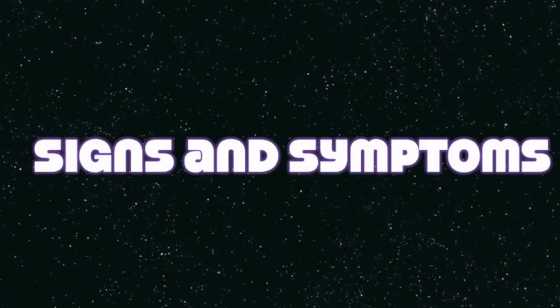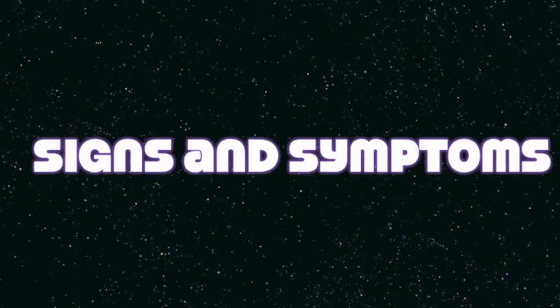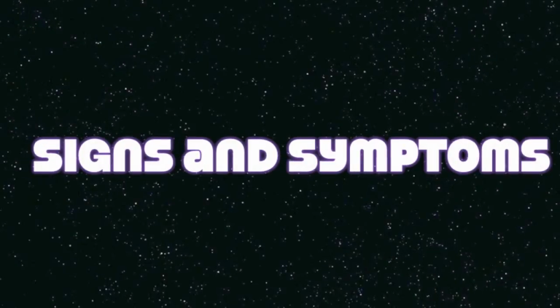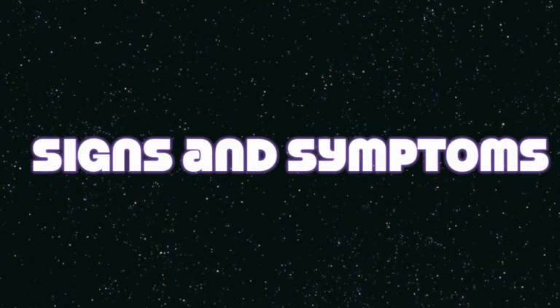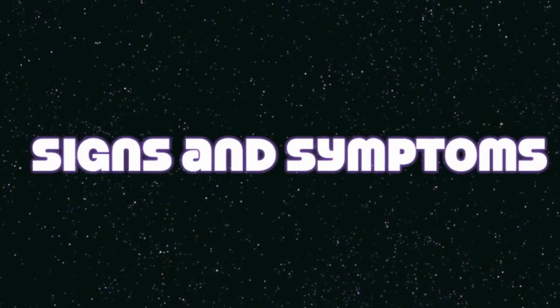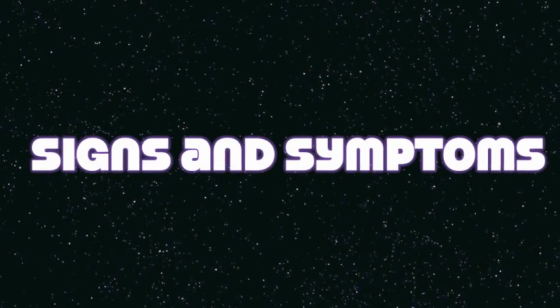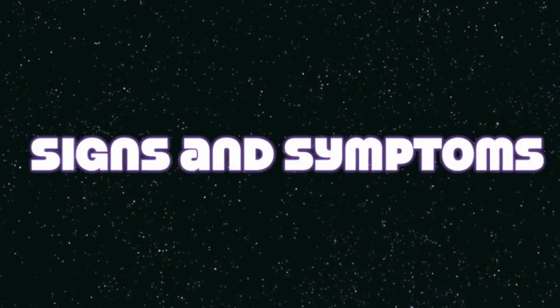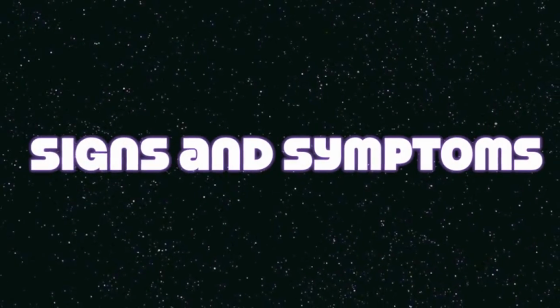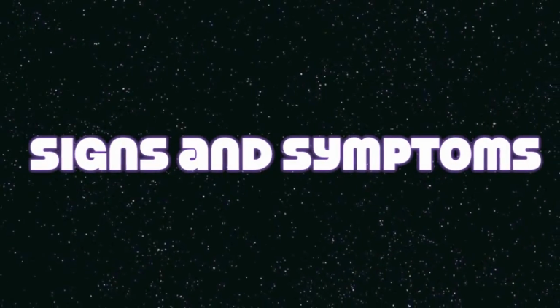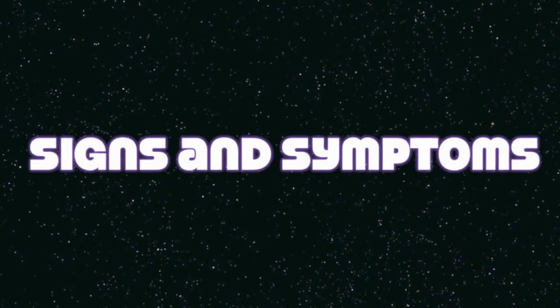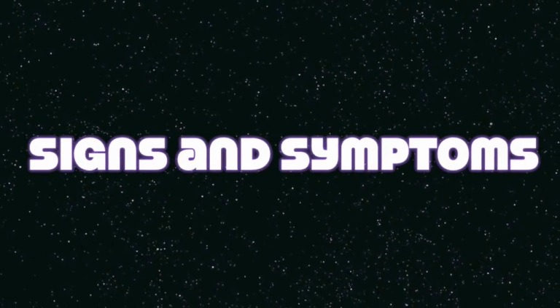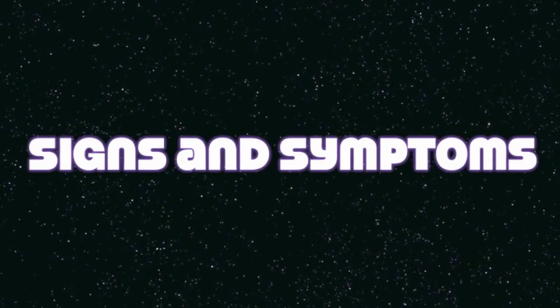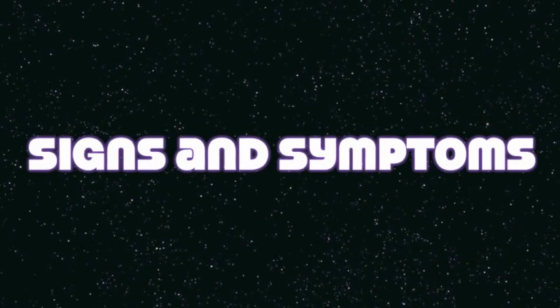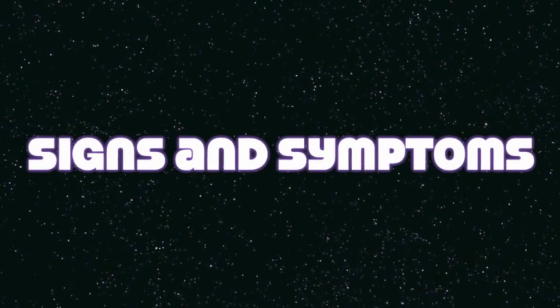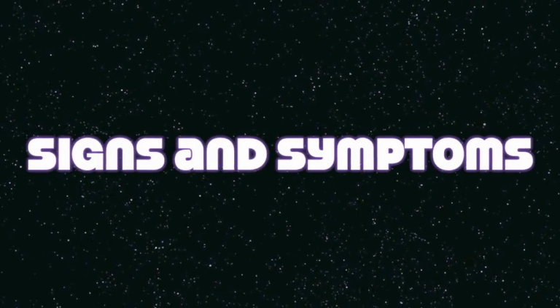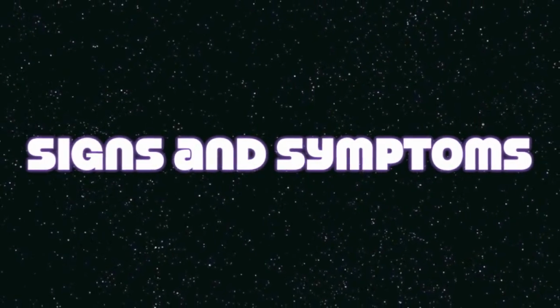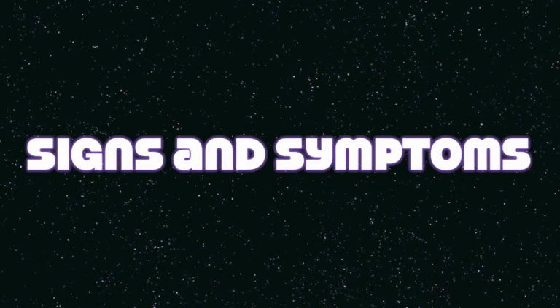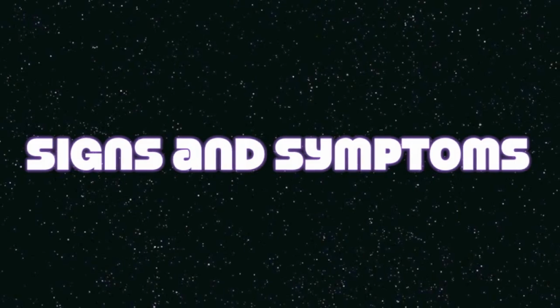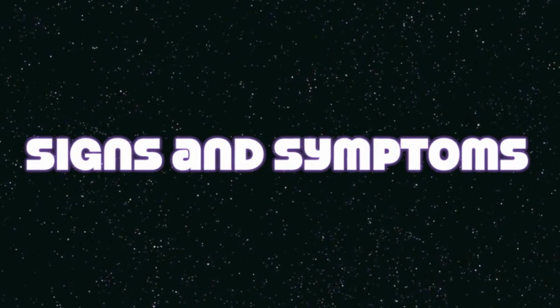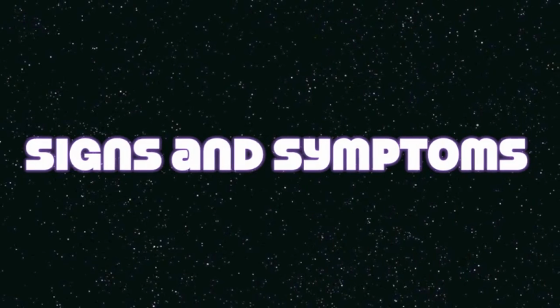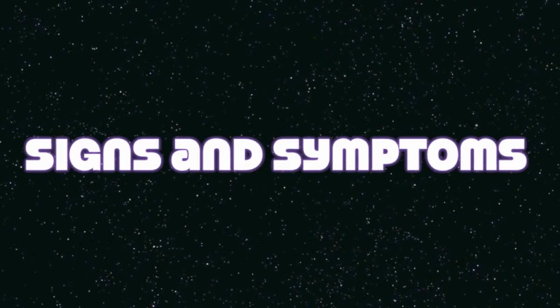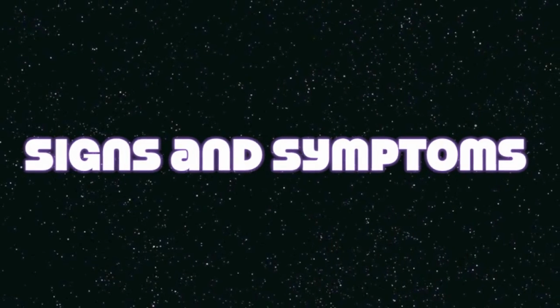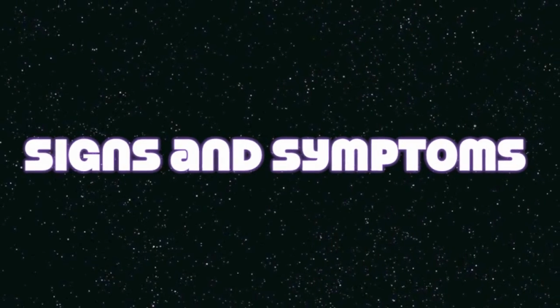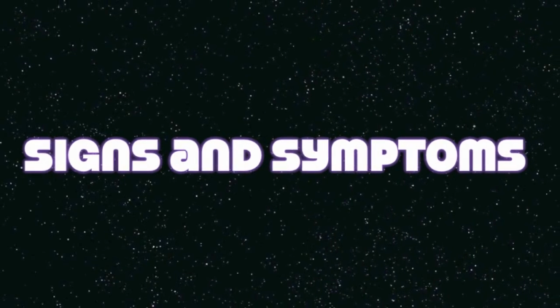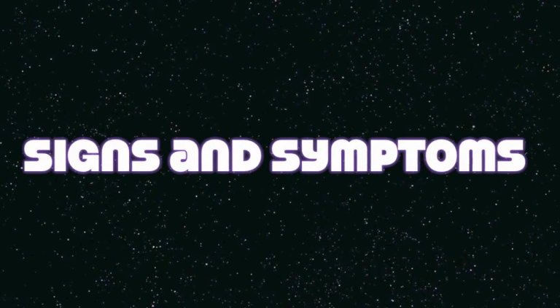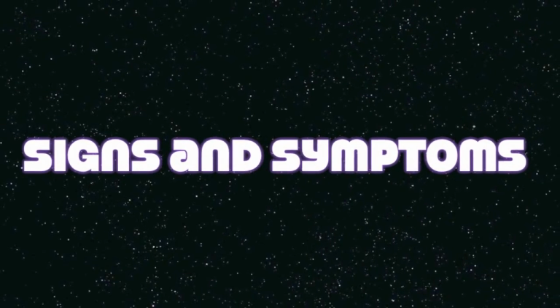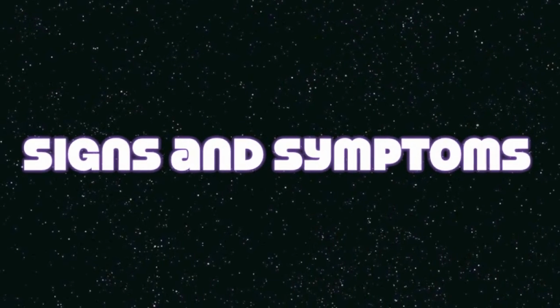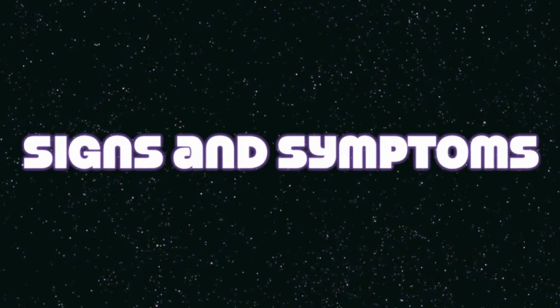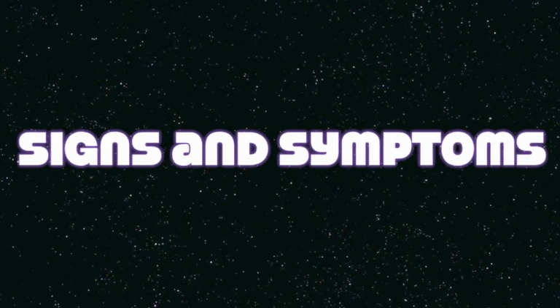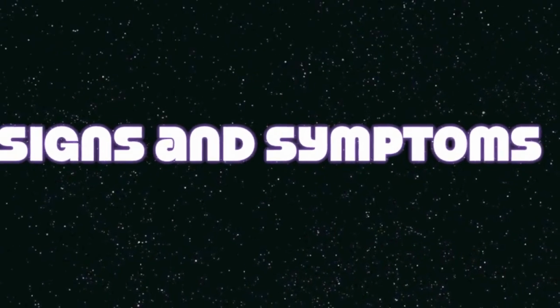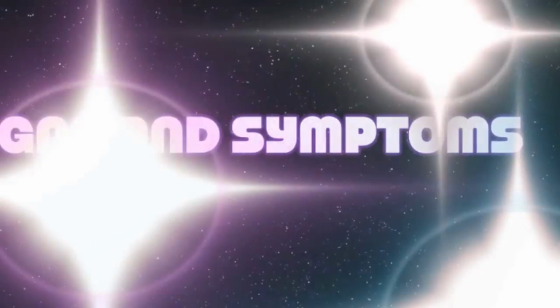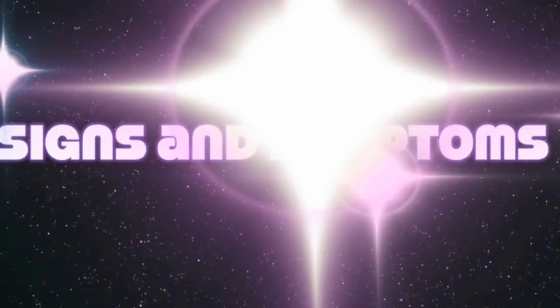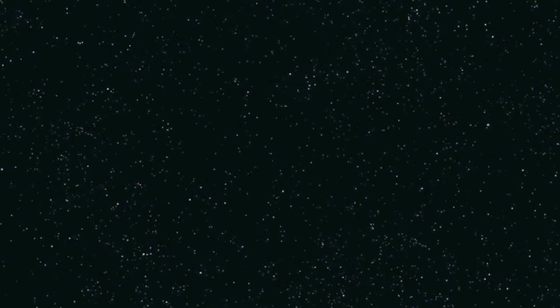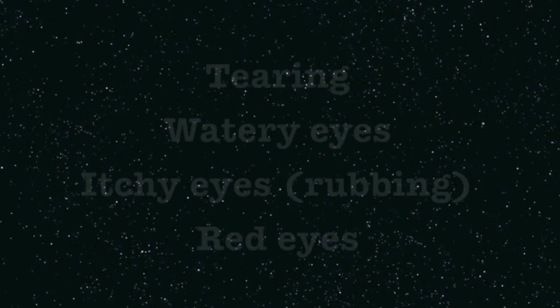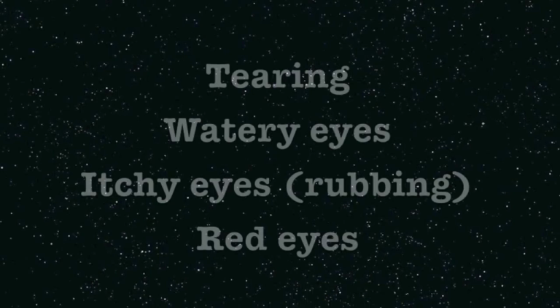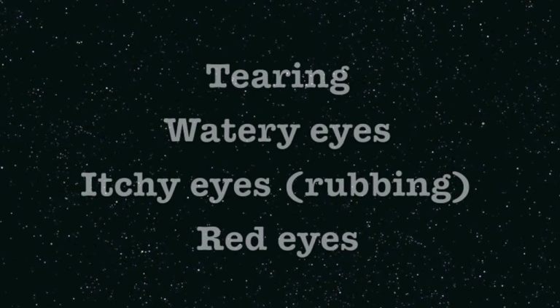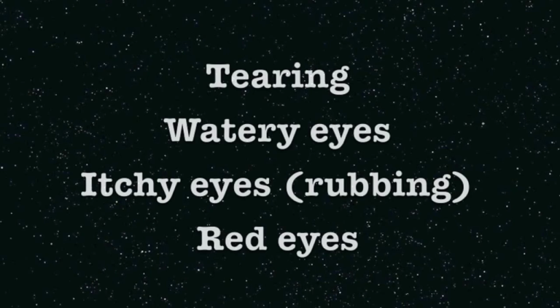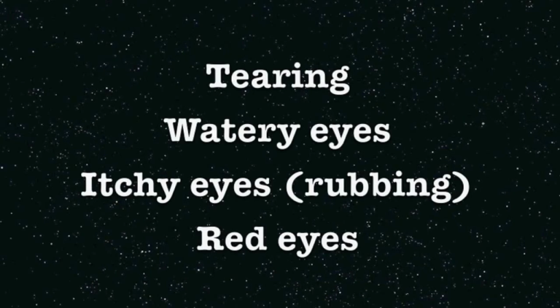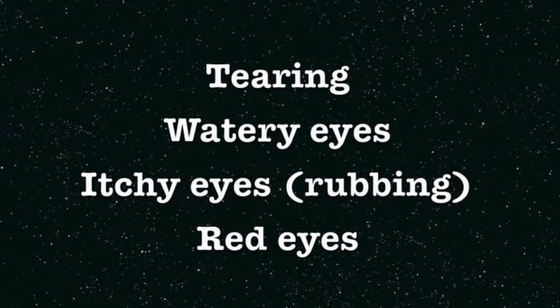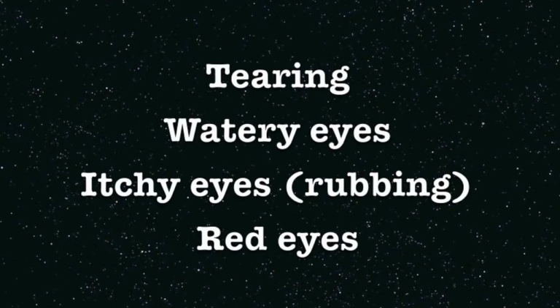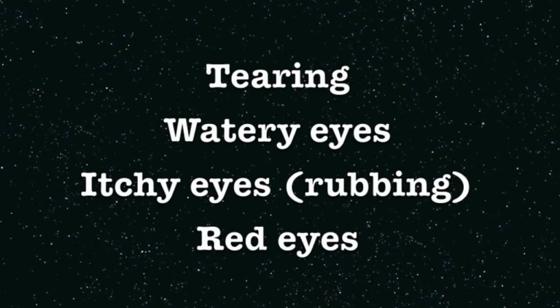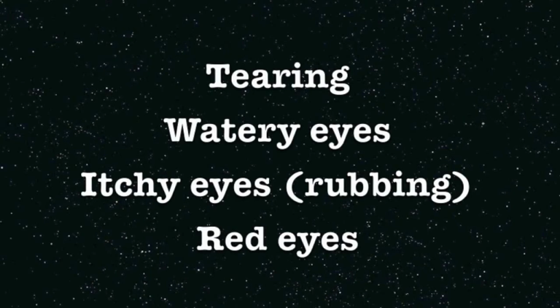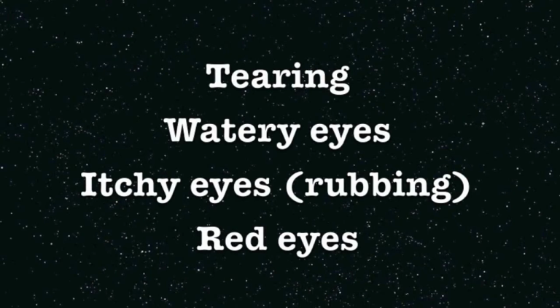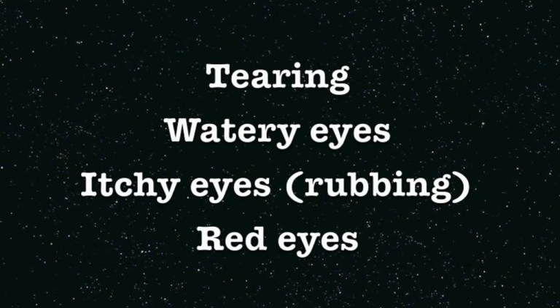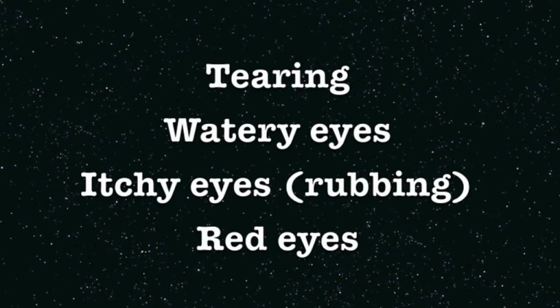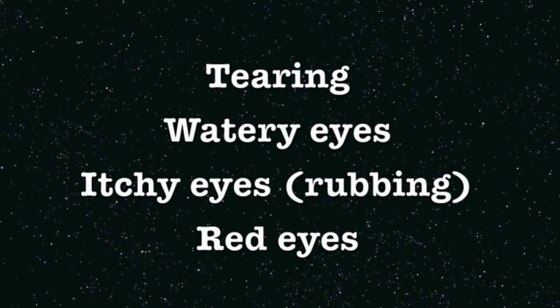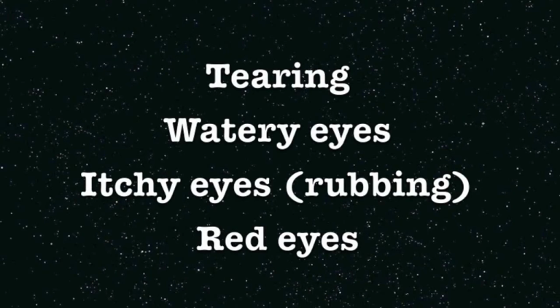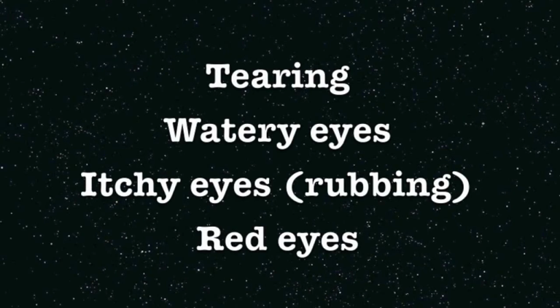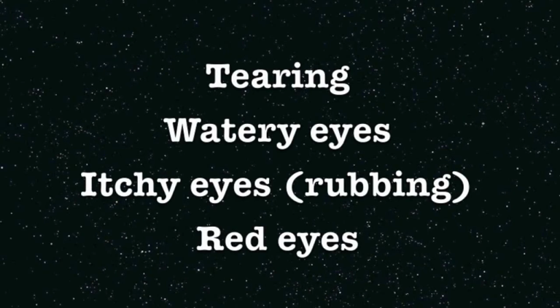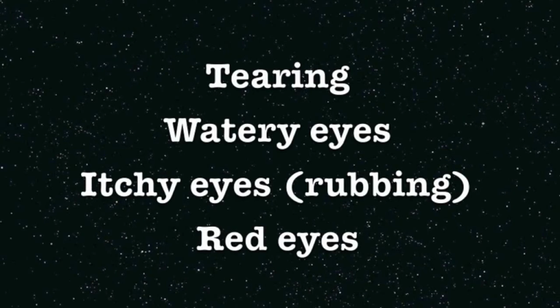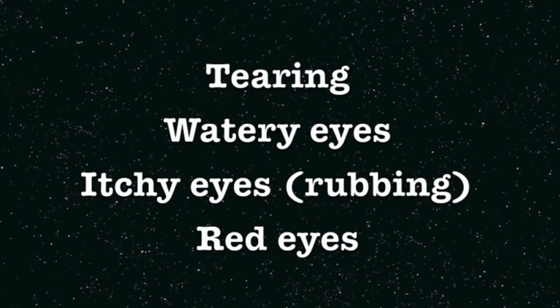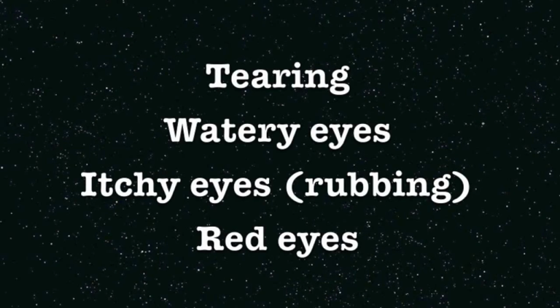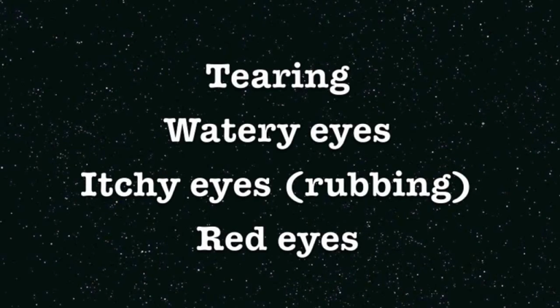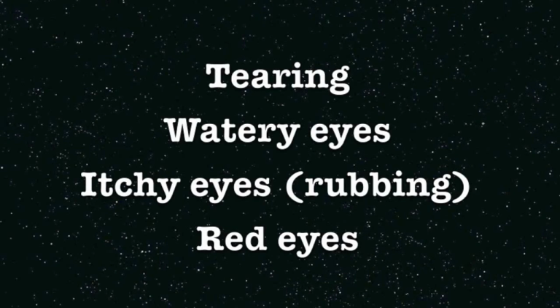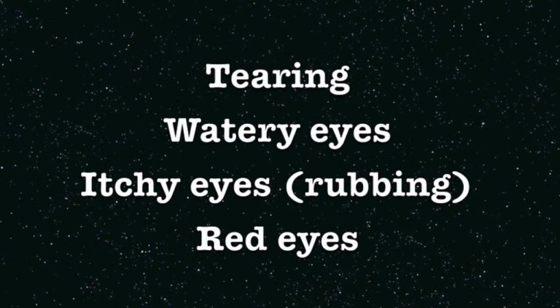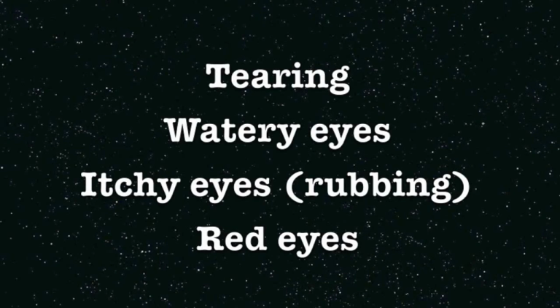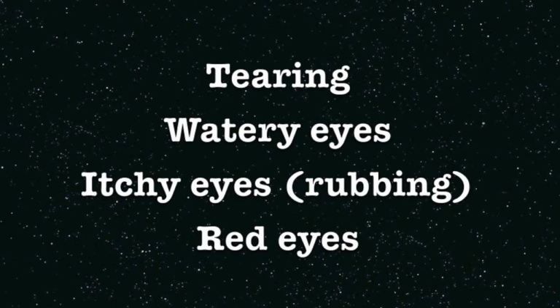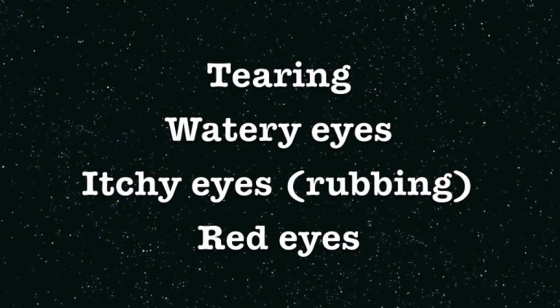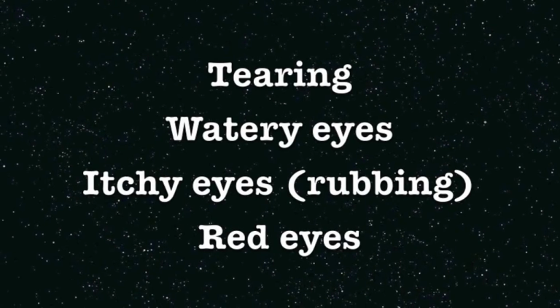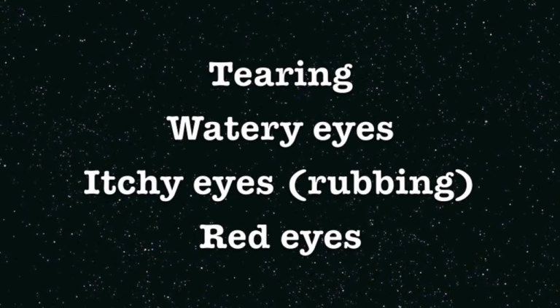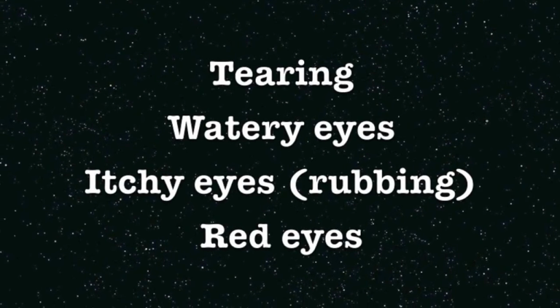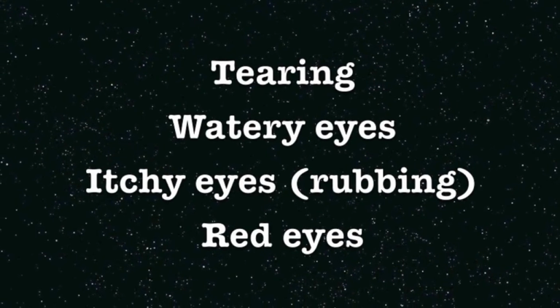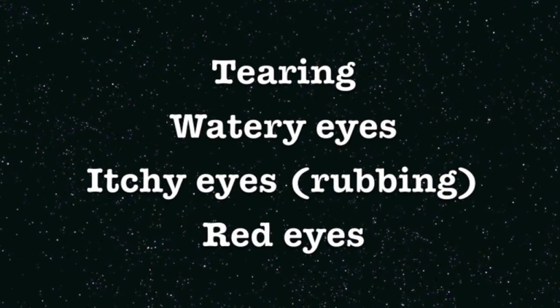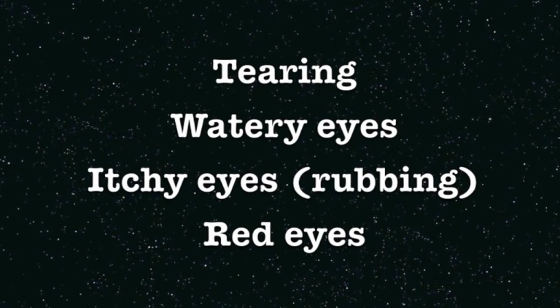There are common signs and symptoms of corneal ulcer in both dogs and cats. They include tearing and watery eyes.